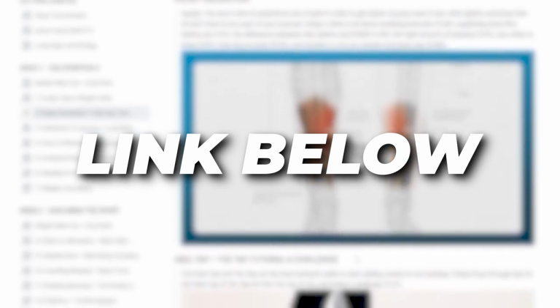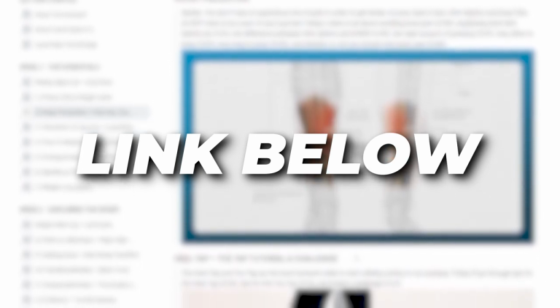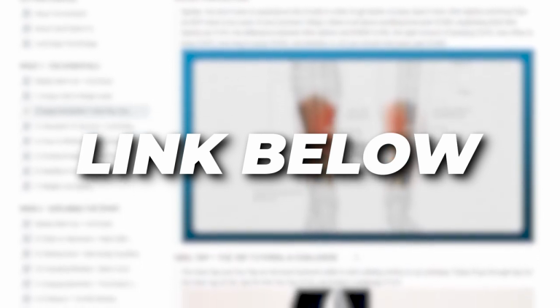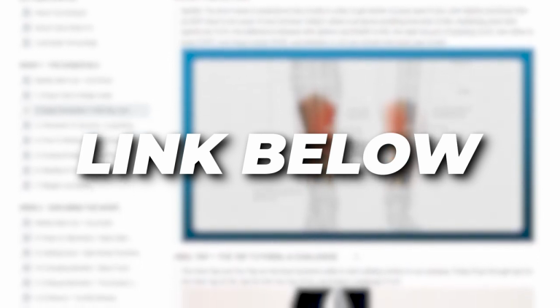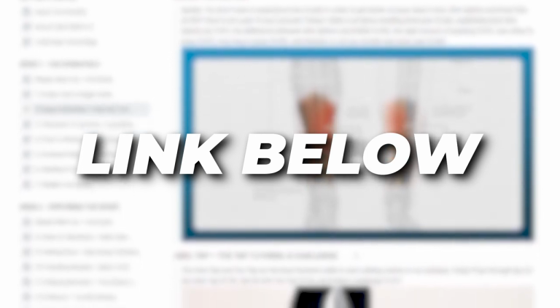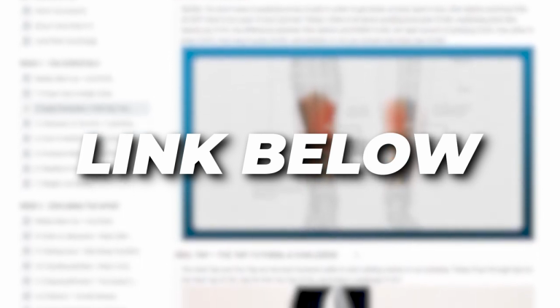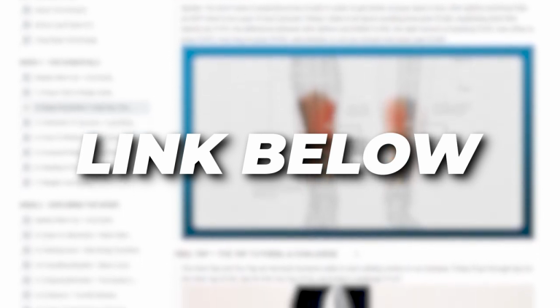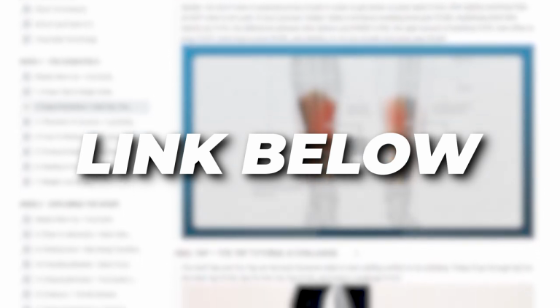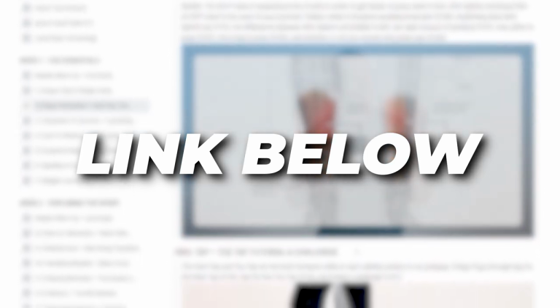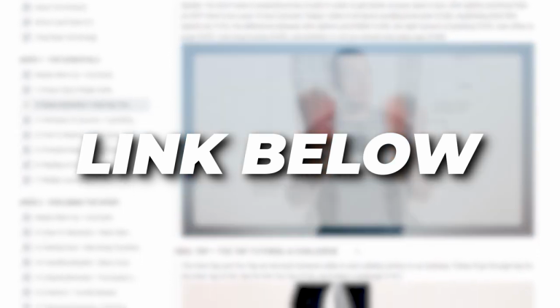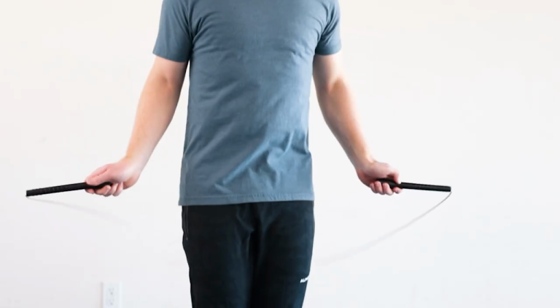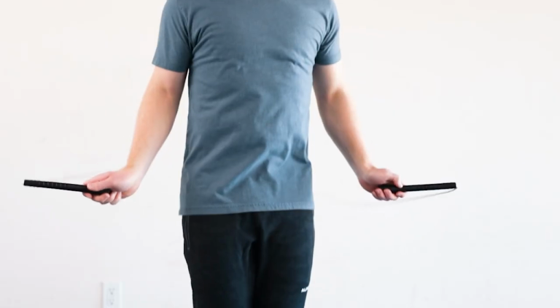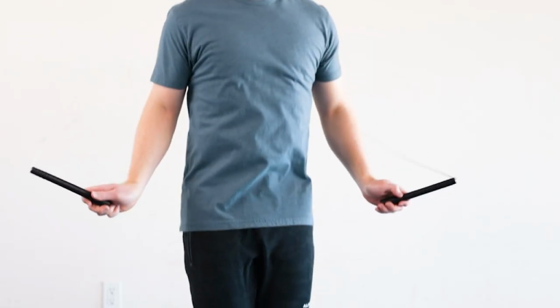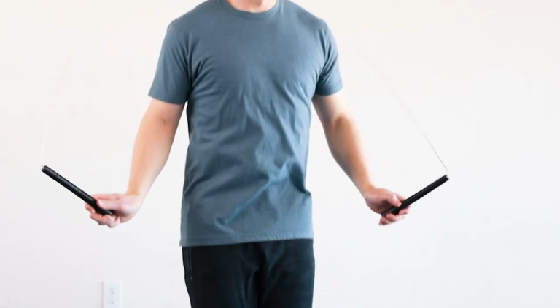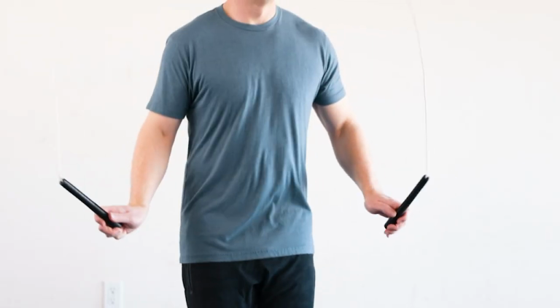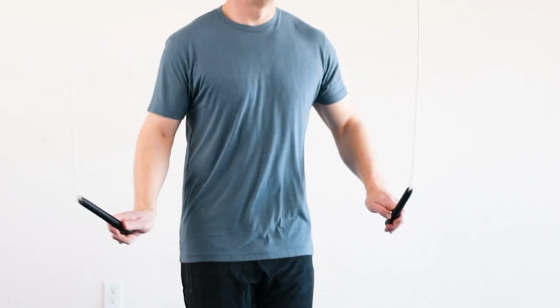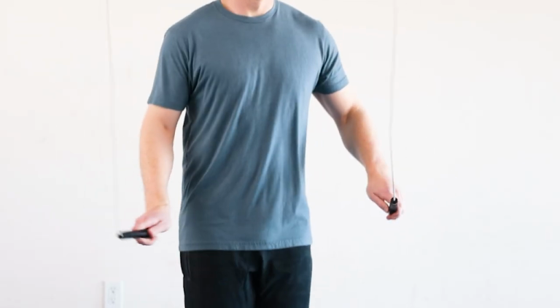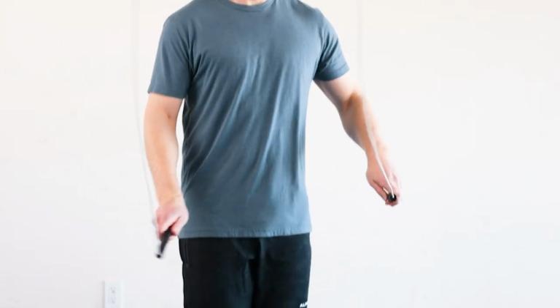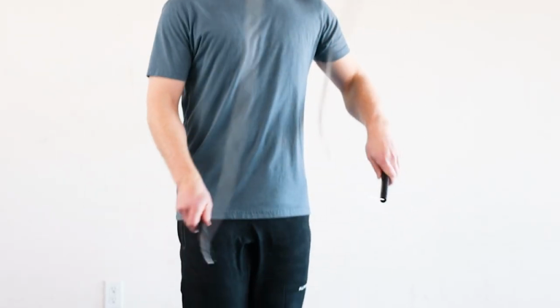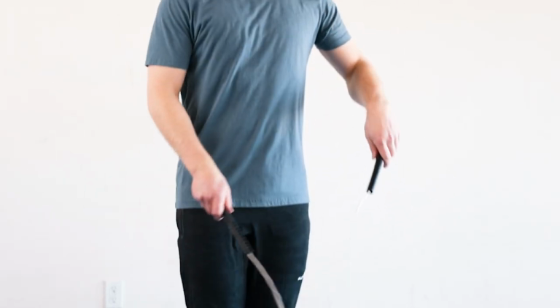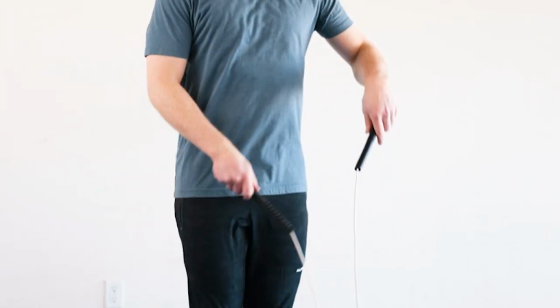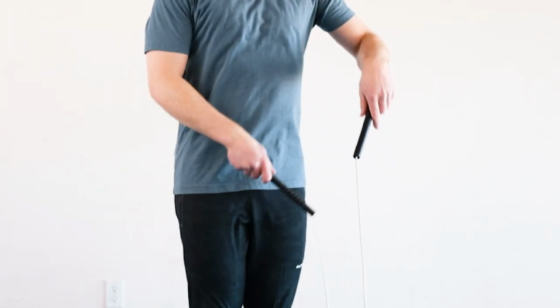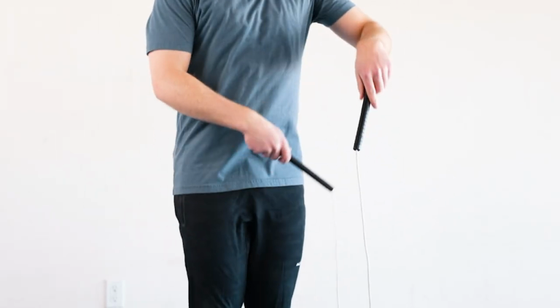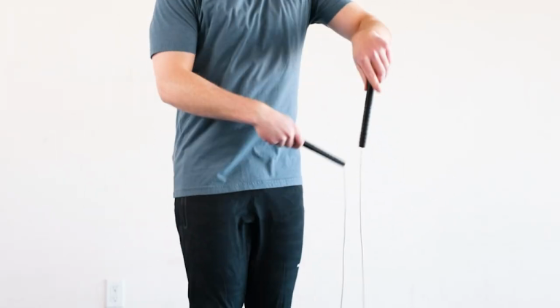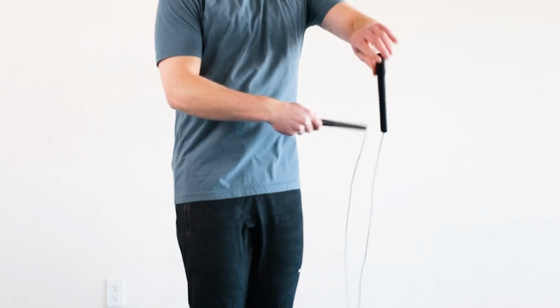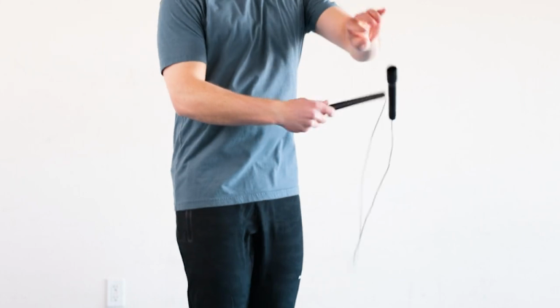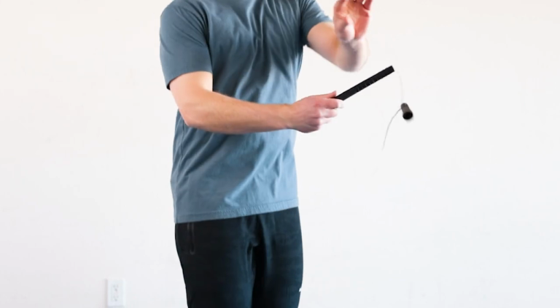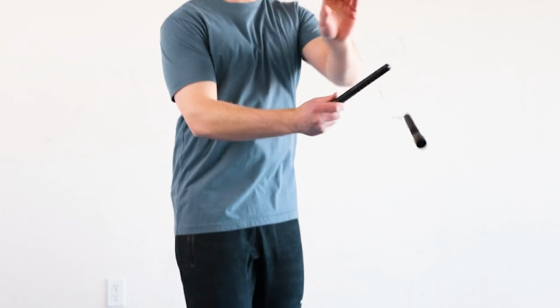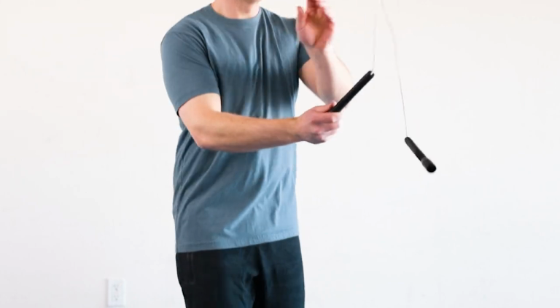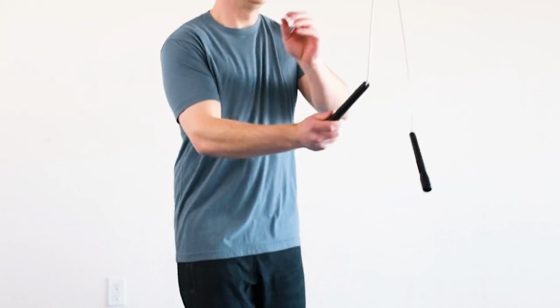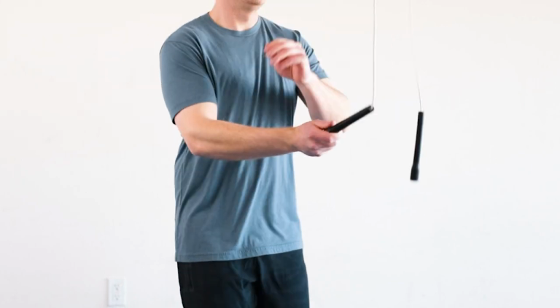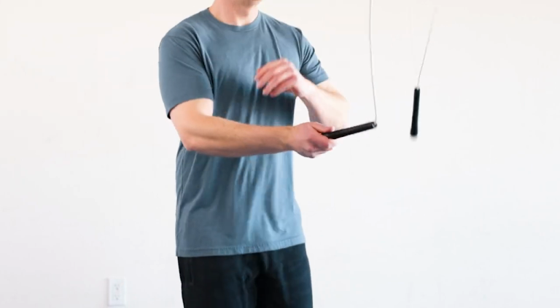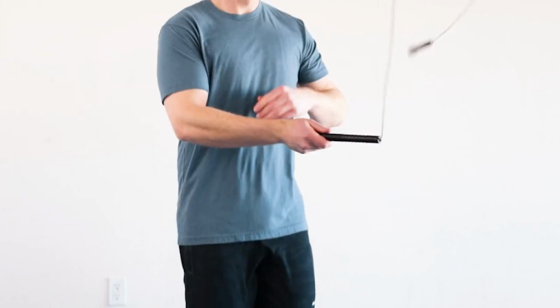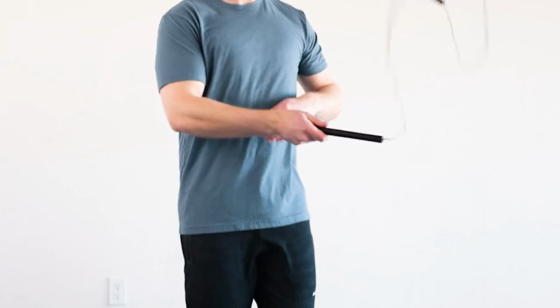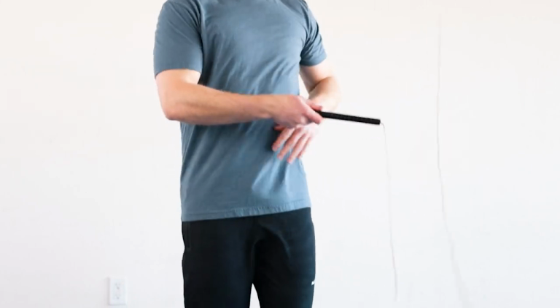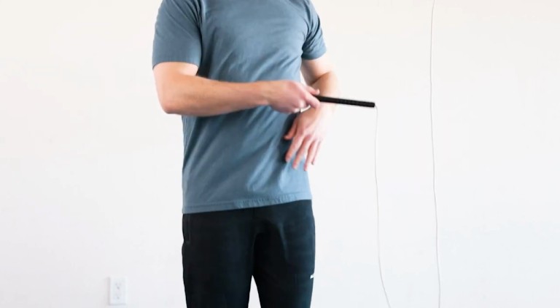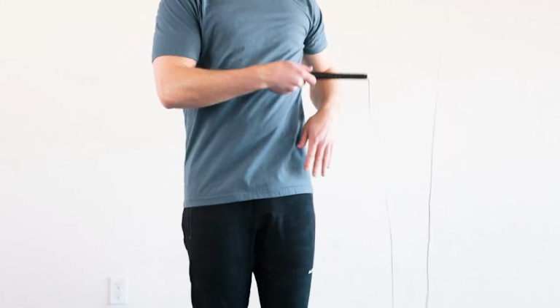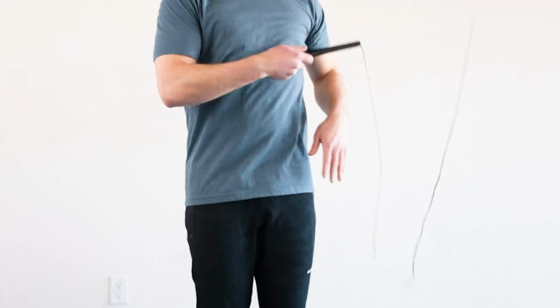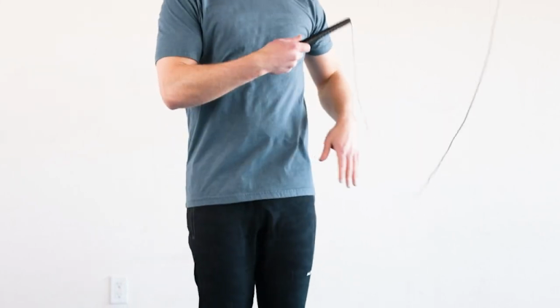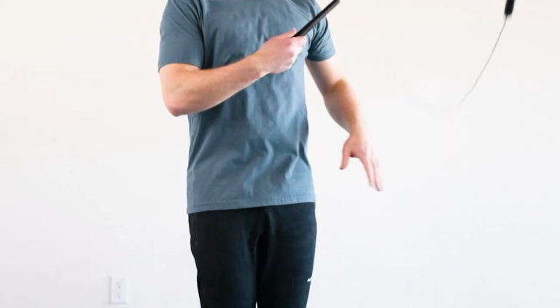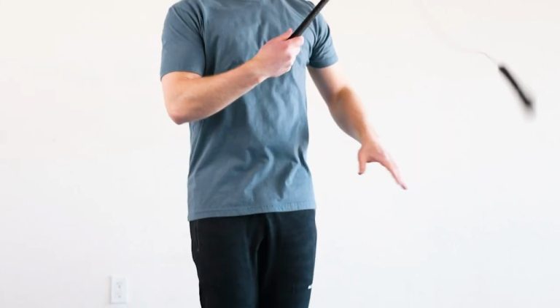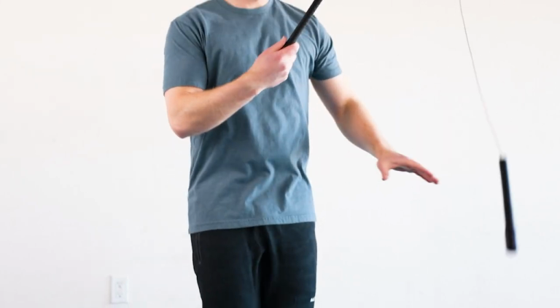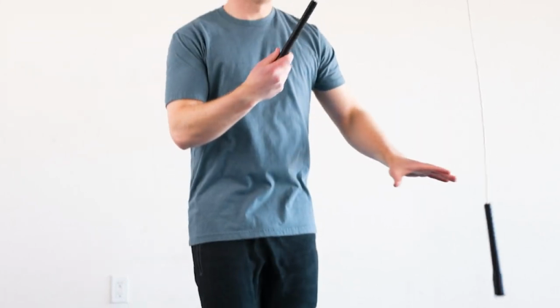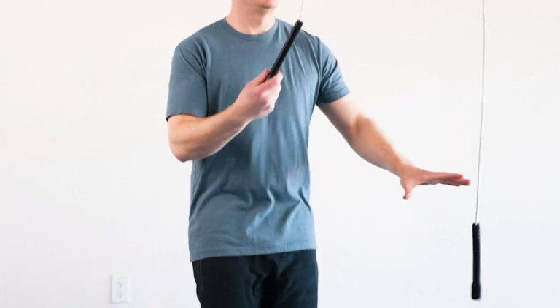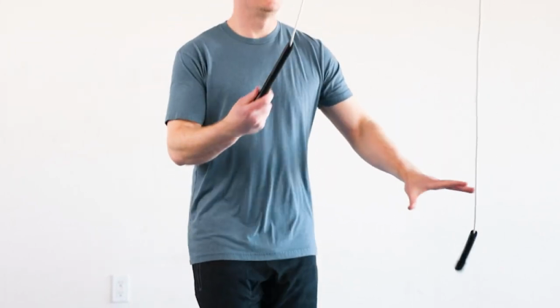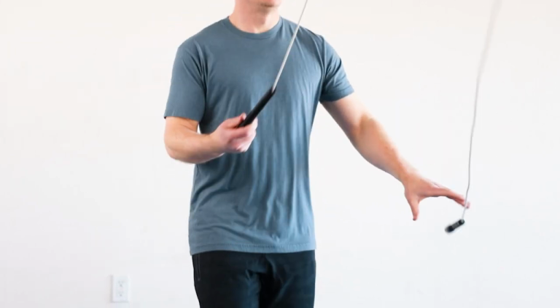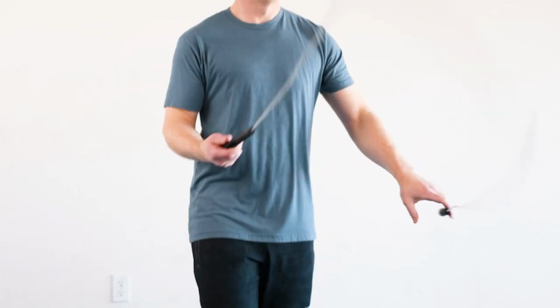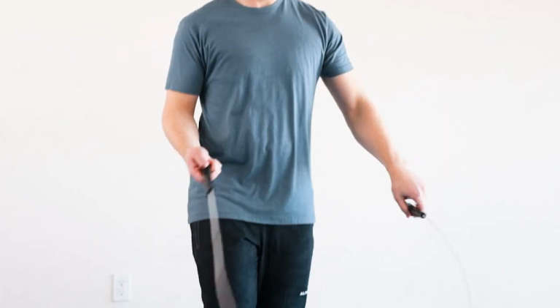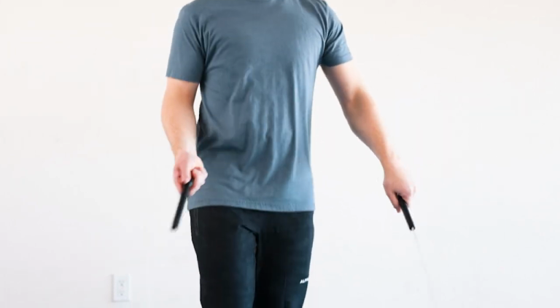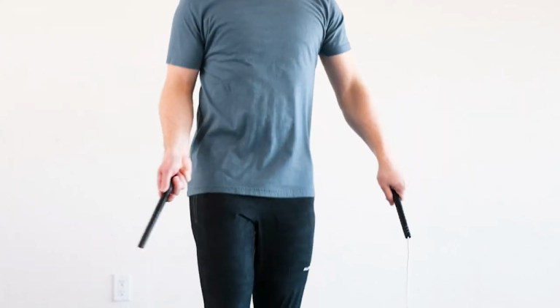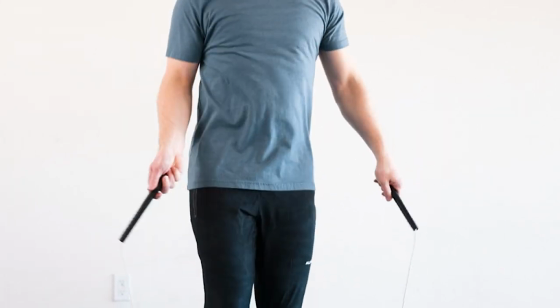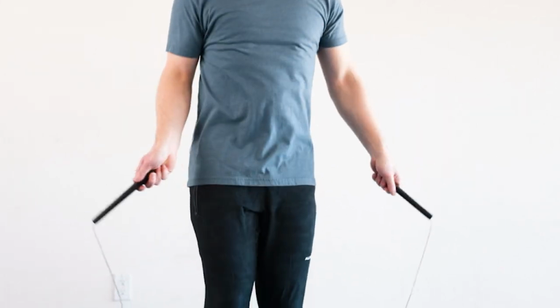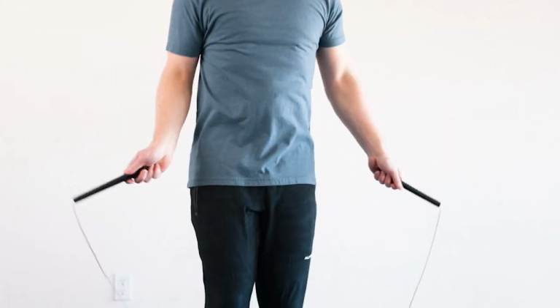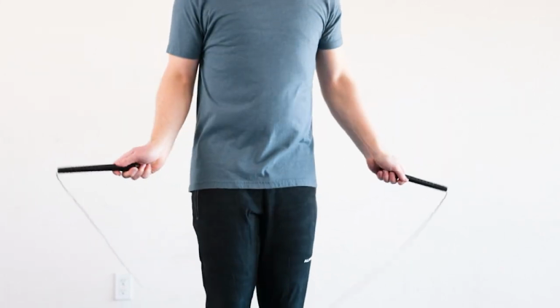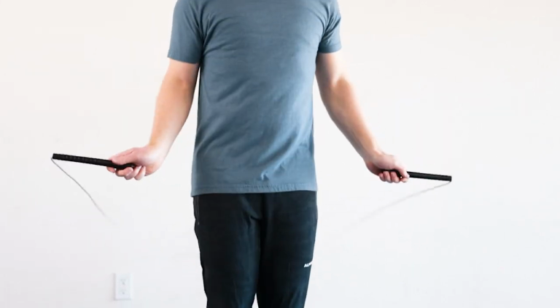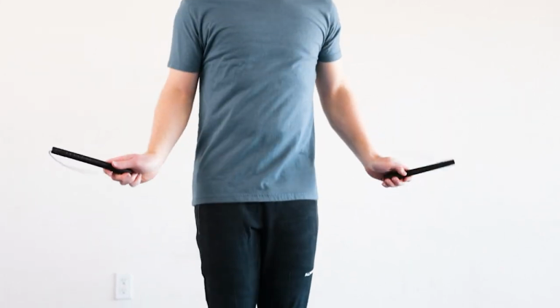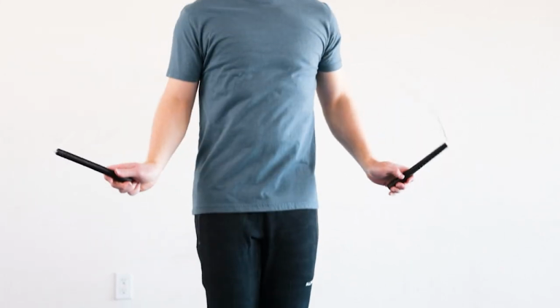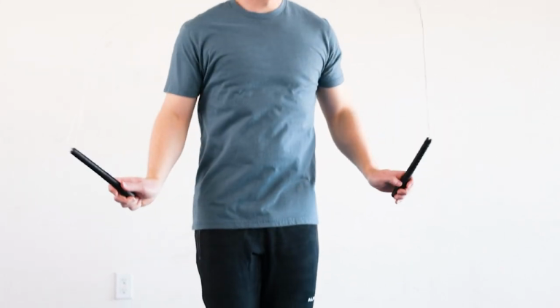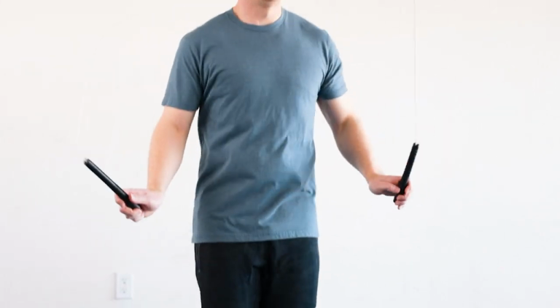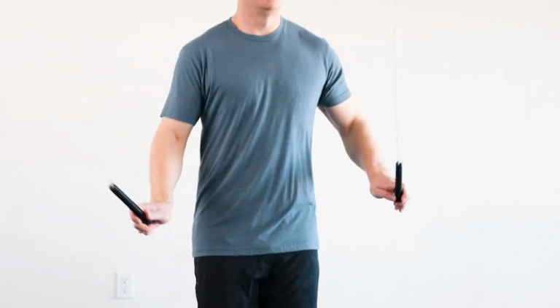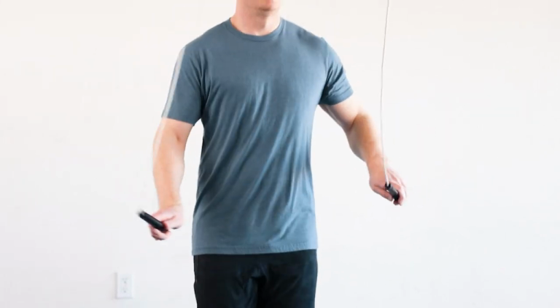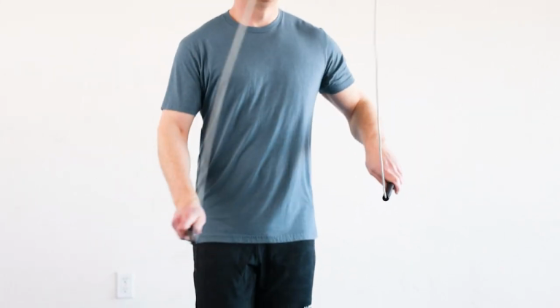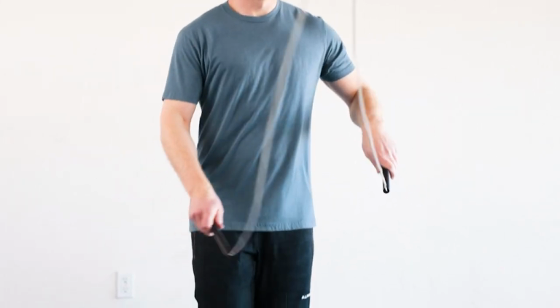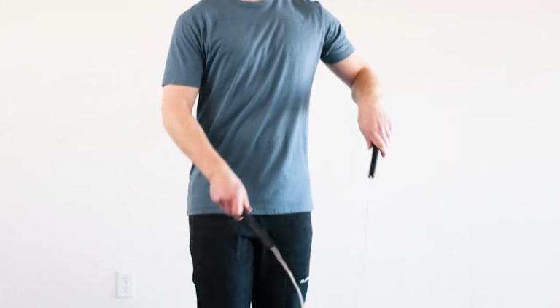Alright, back to the mic. The rope toss feels like pulling a tissue out of a tissue box, so you'll also see it referred to as the tissue box release.